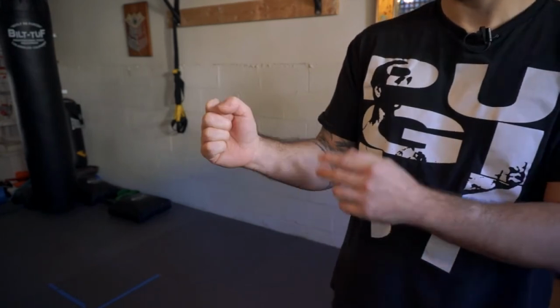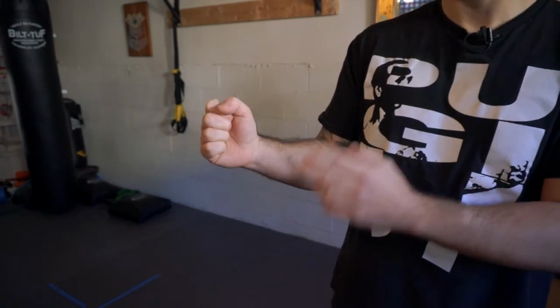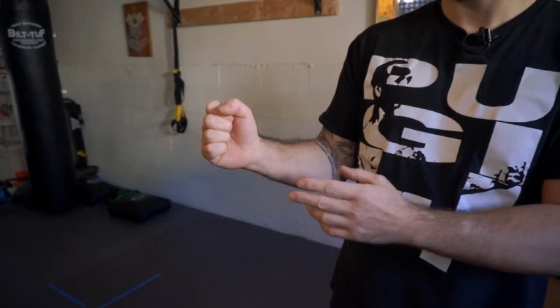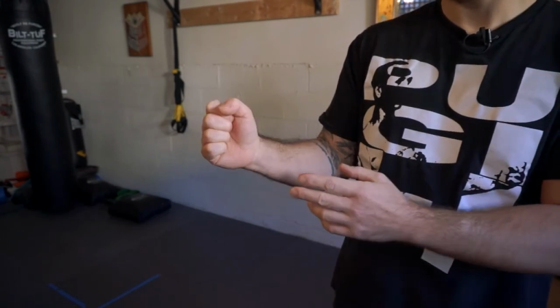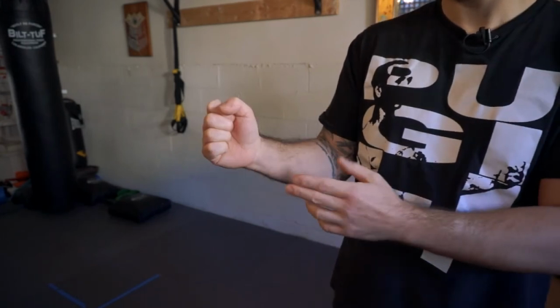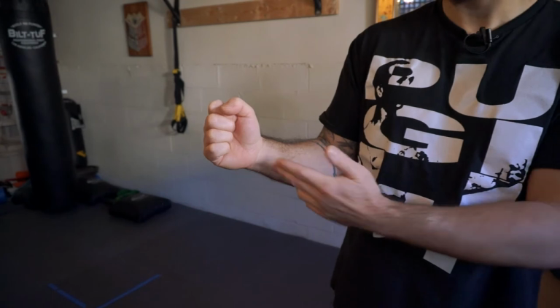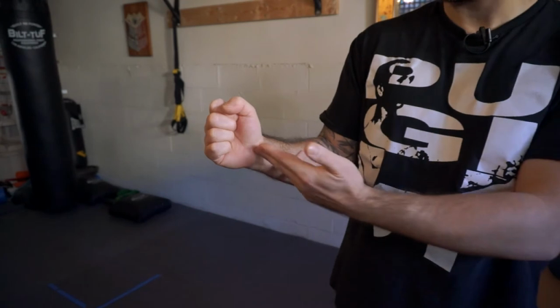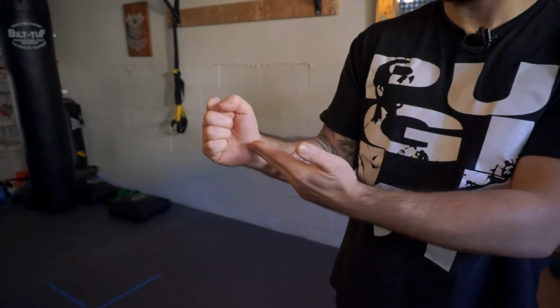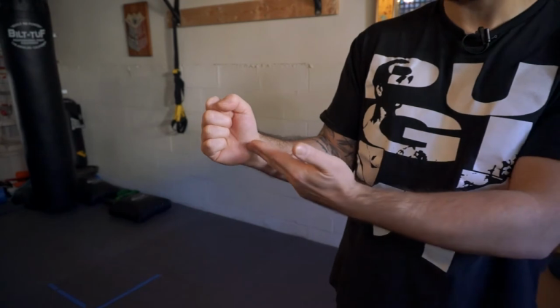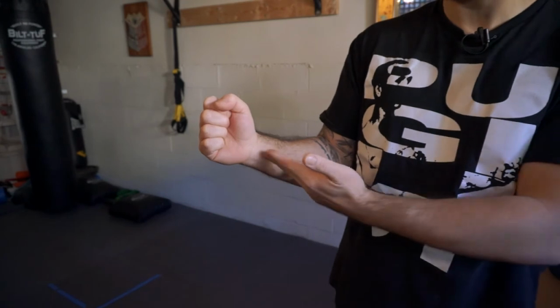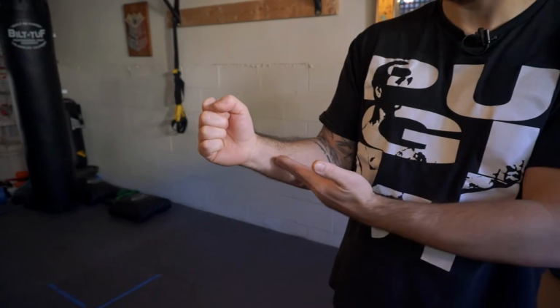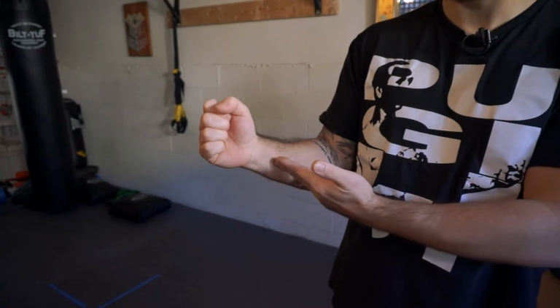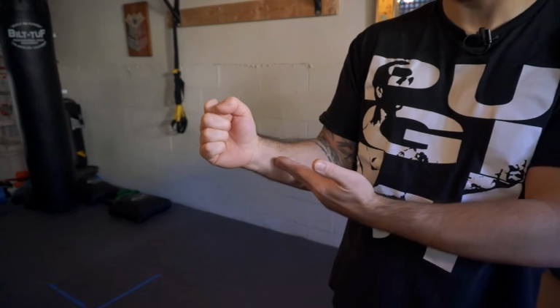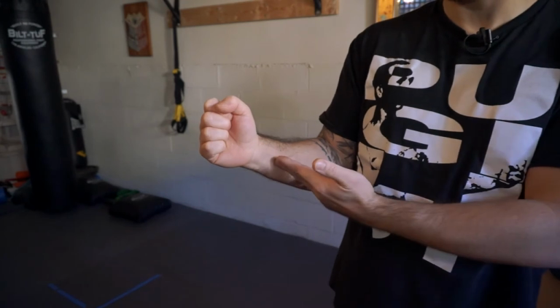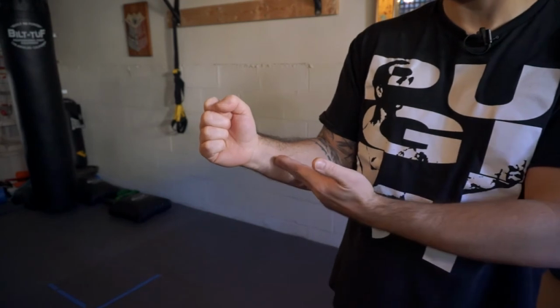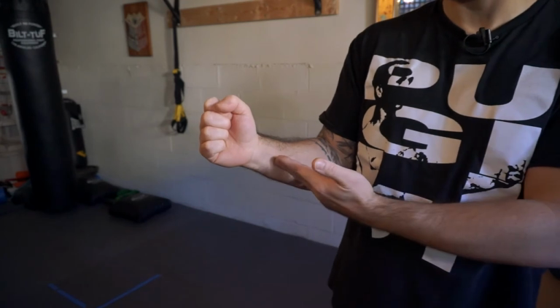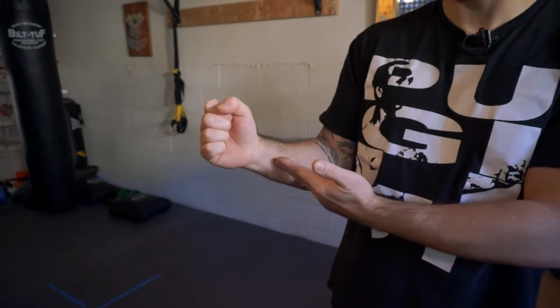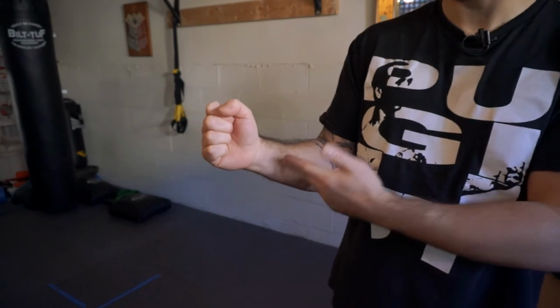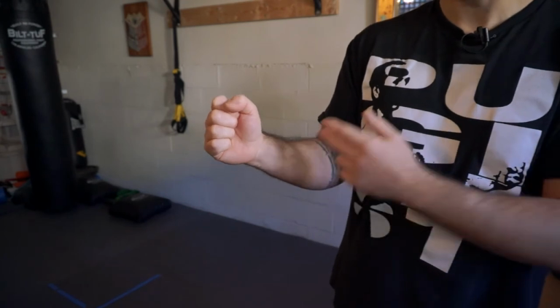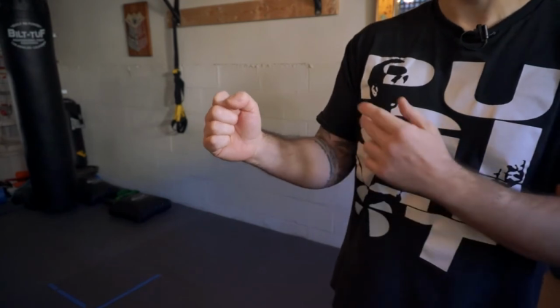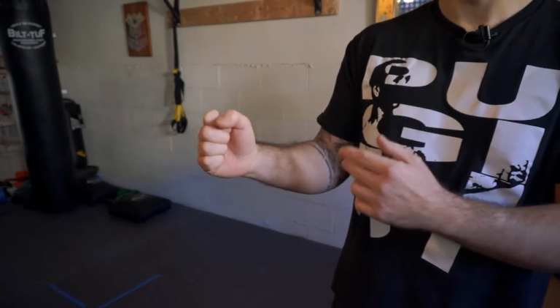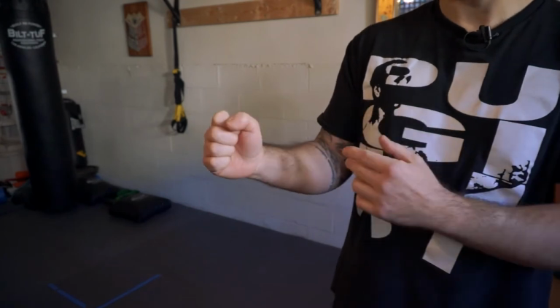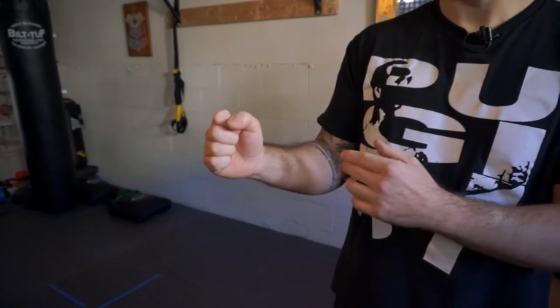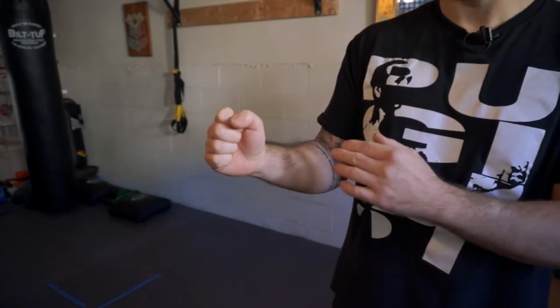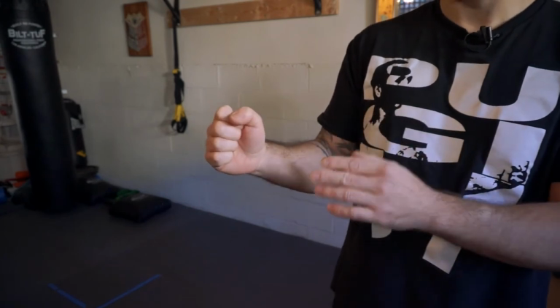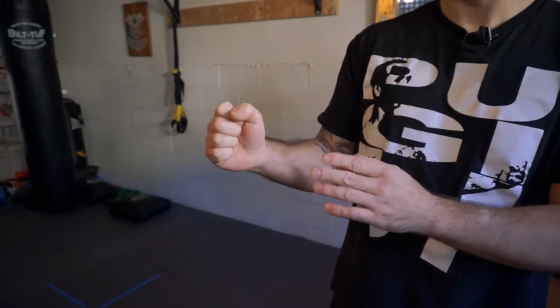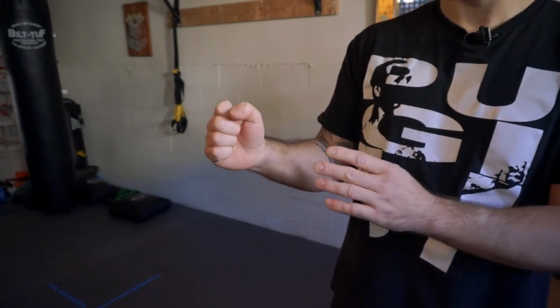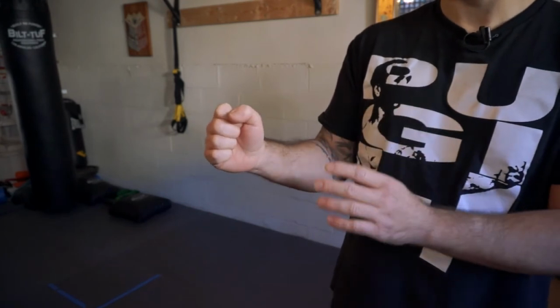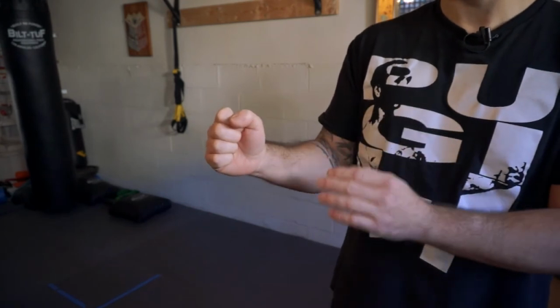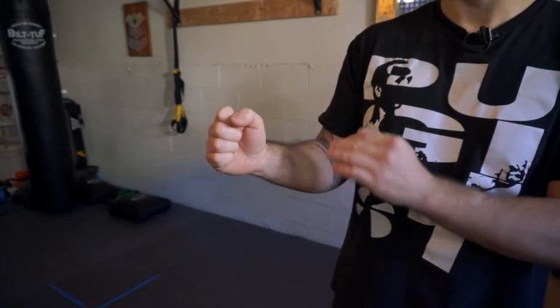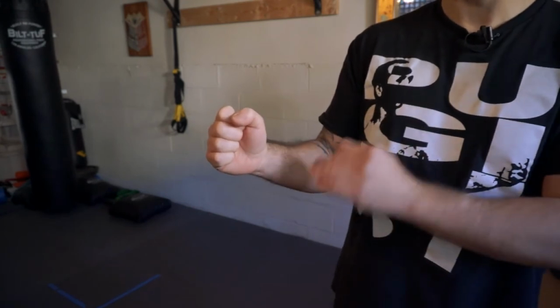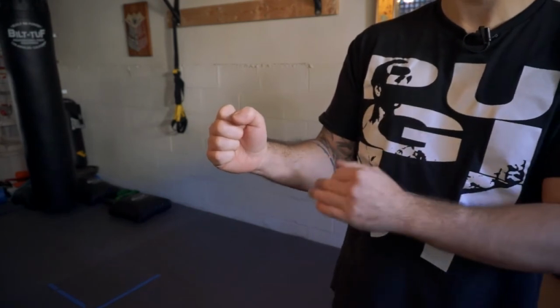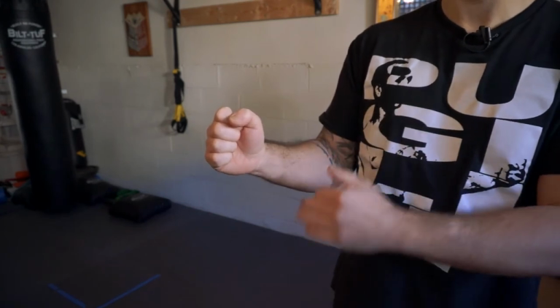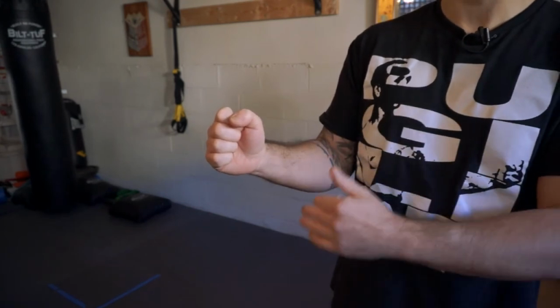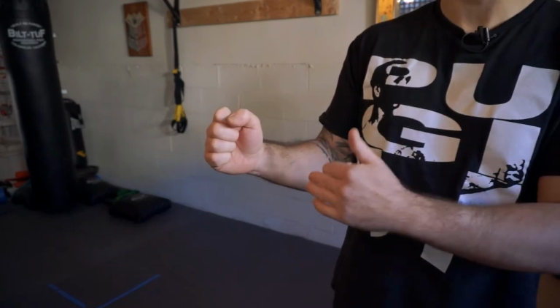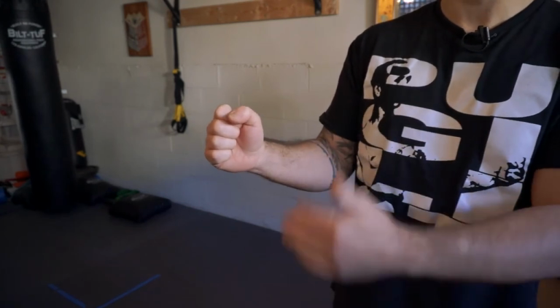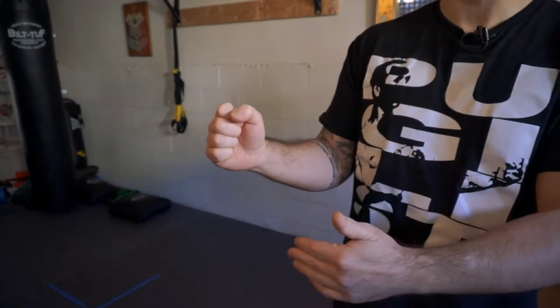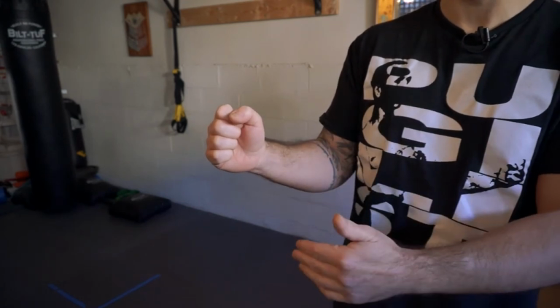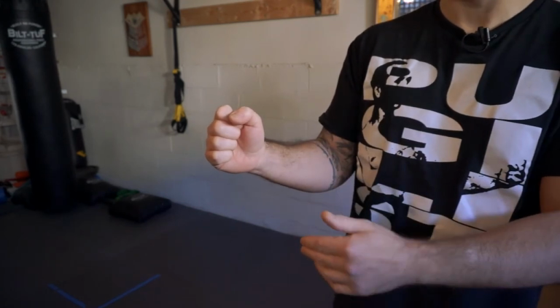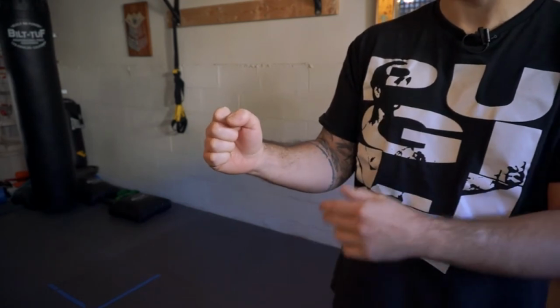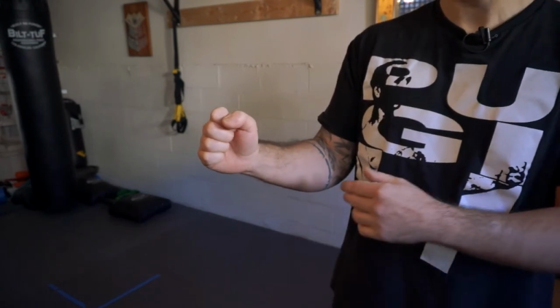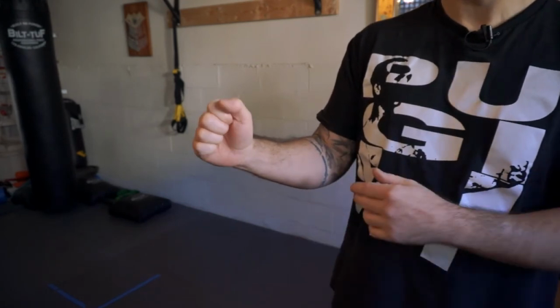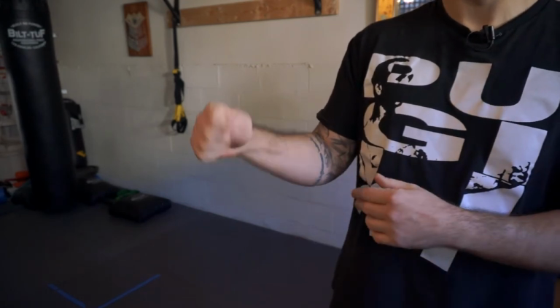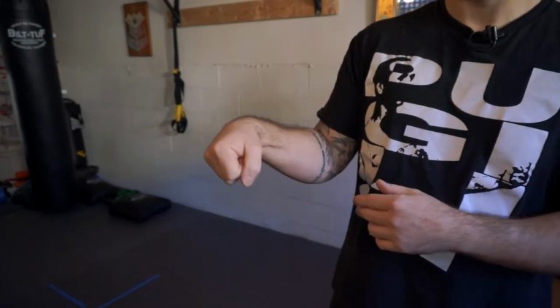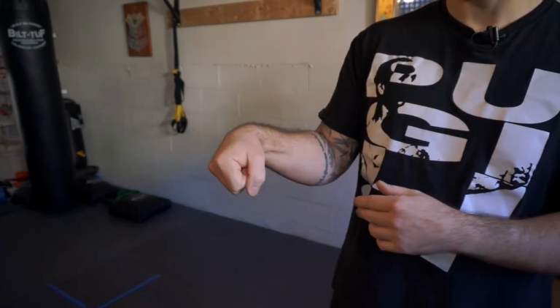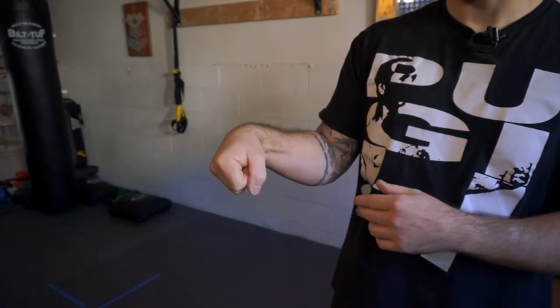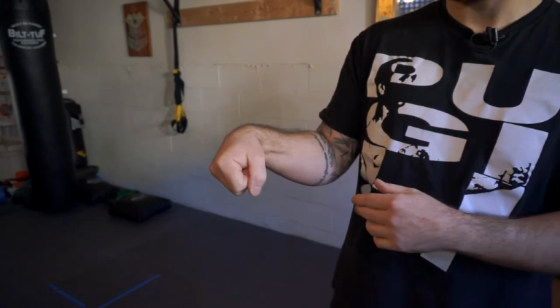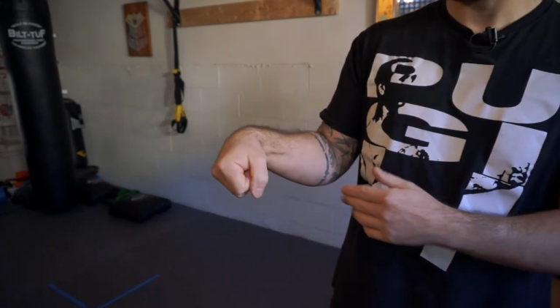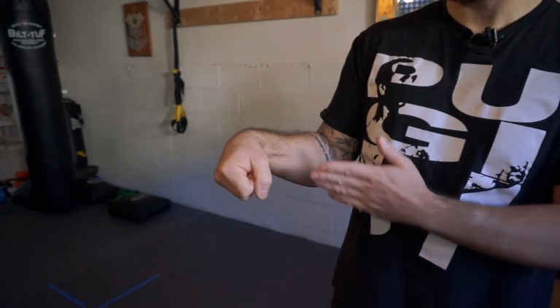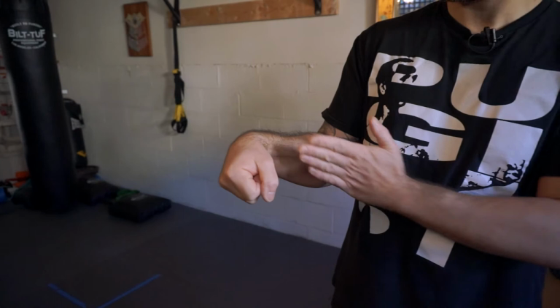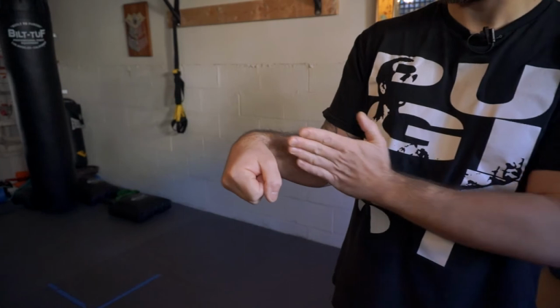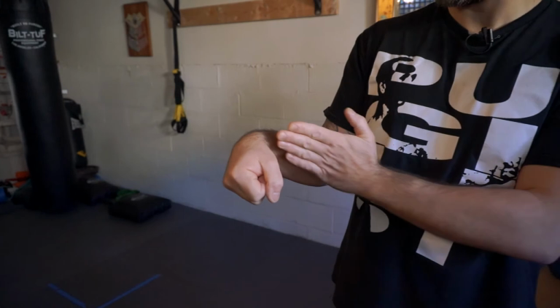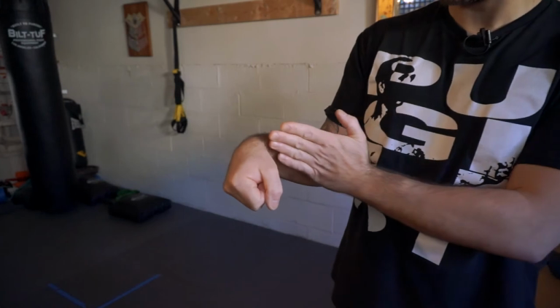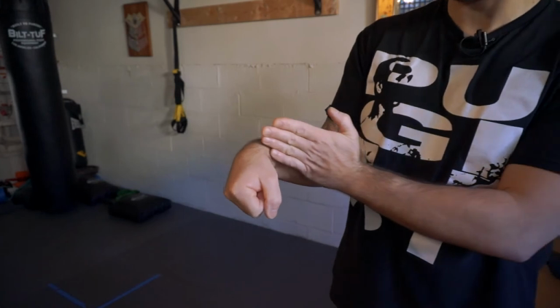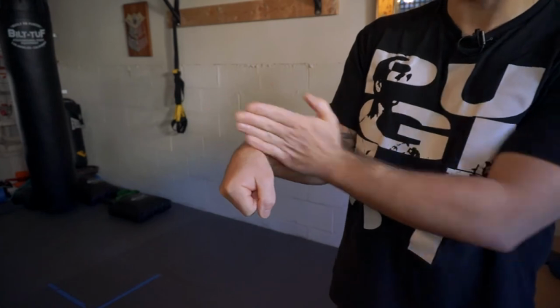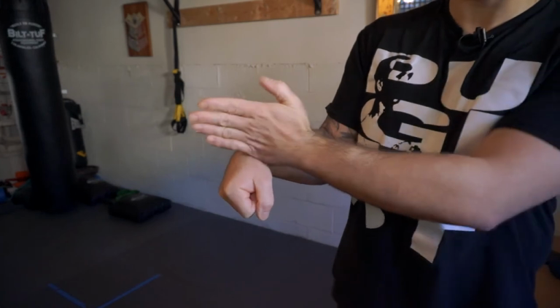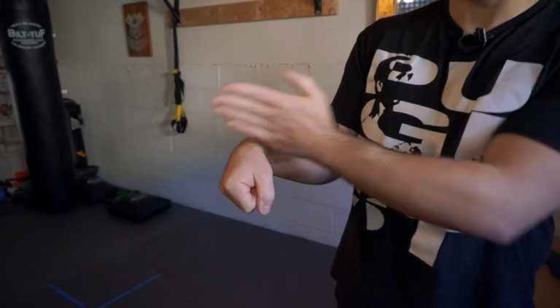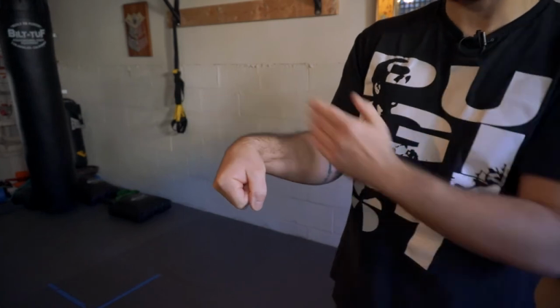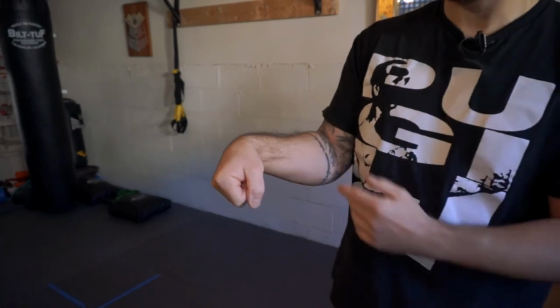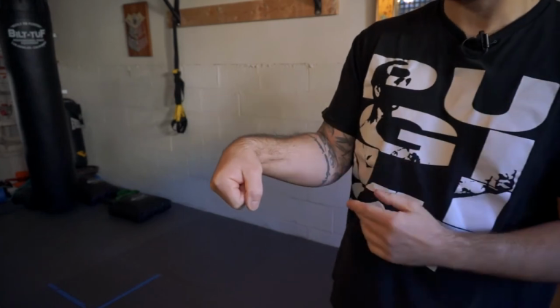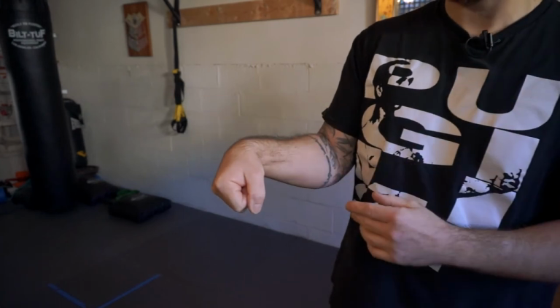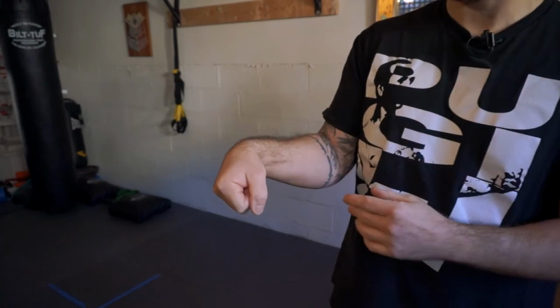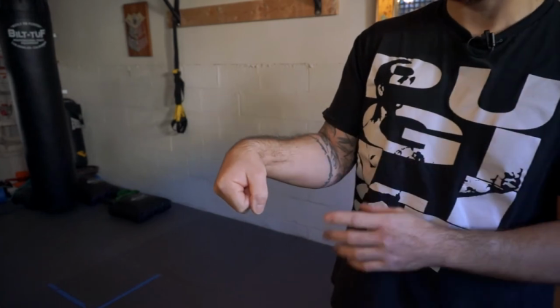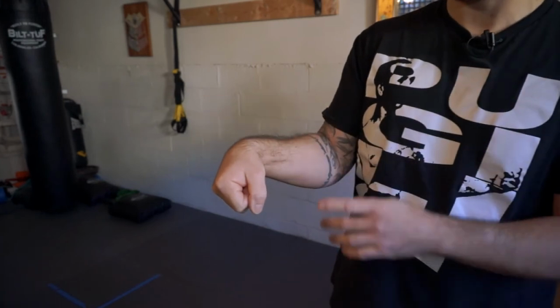It's imperative that we maintain a straight wrist. Pressure will always look for the weakest point to escape, and if there's a bend in your wrist, it'll escape through that joint.